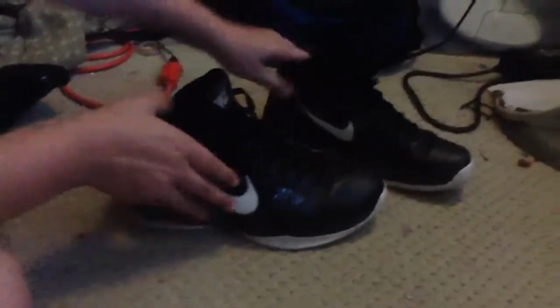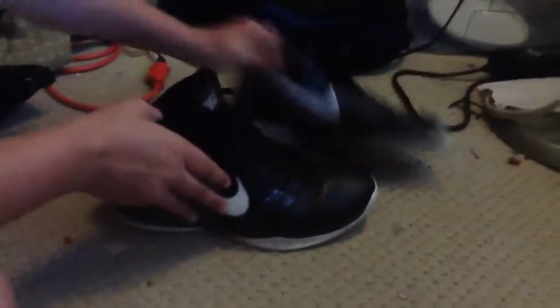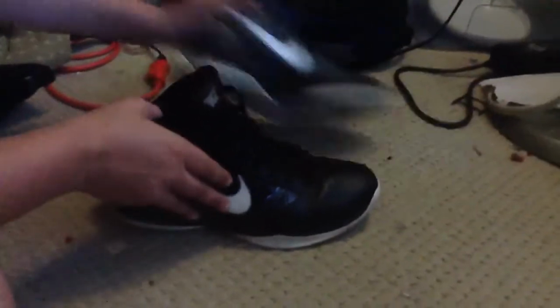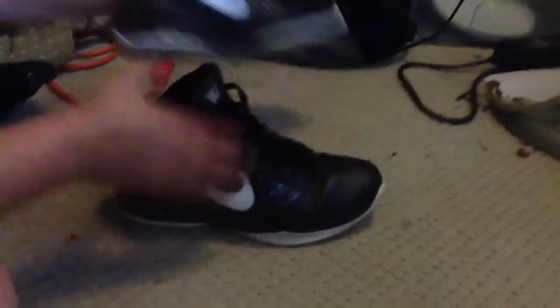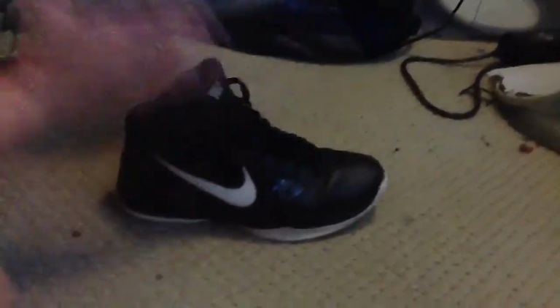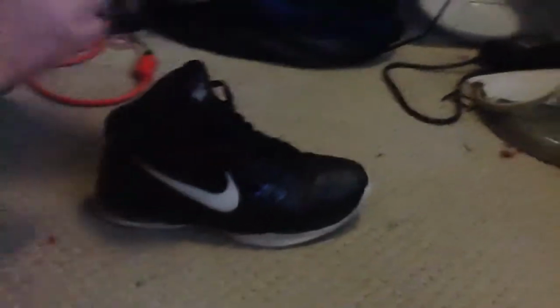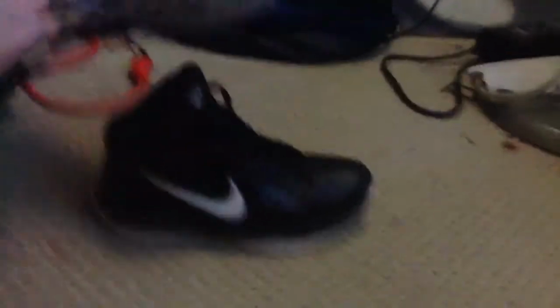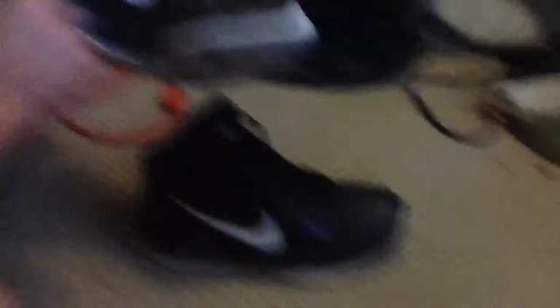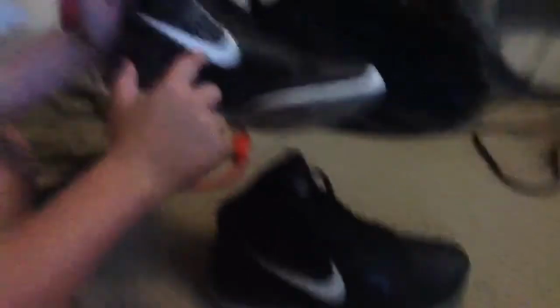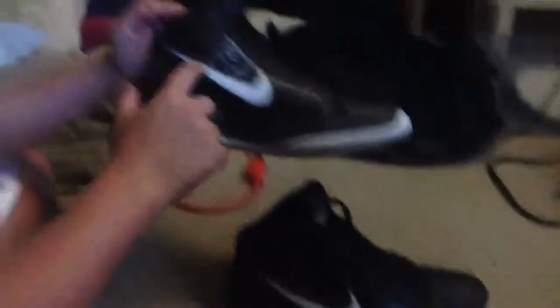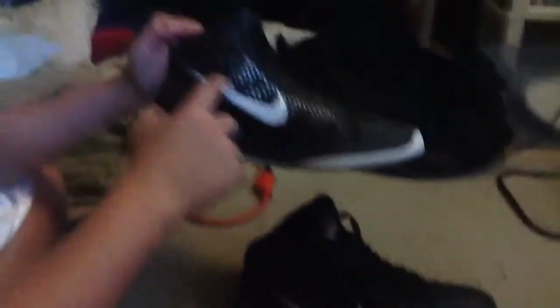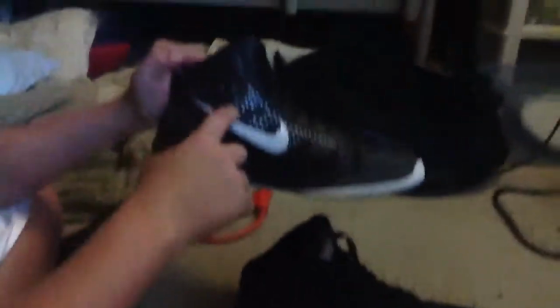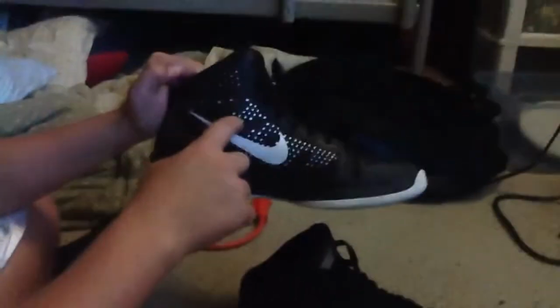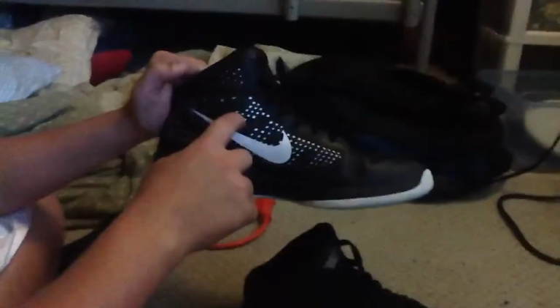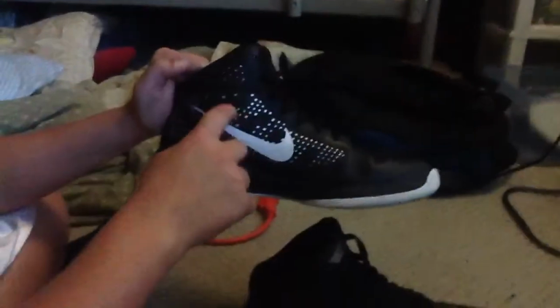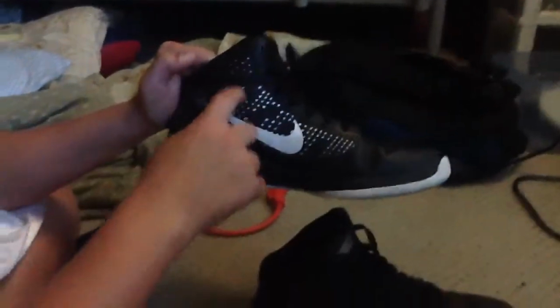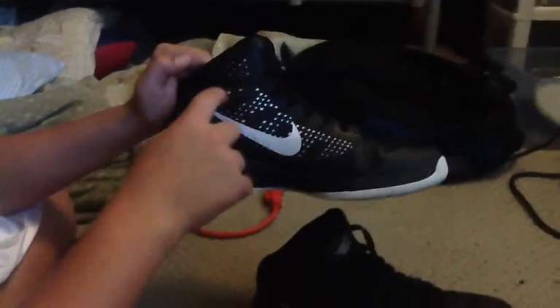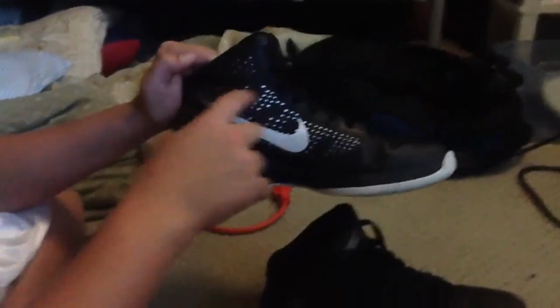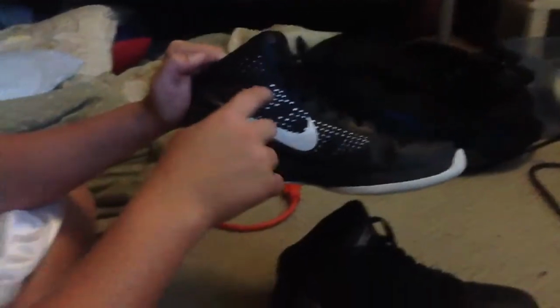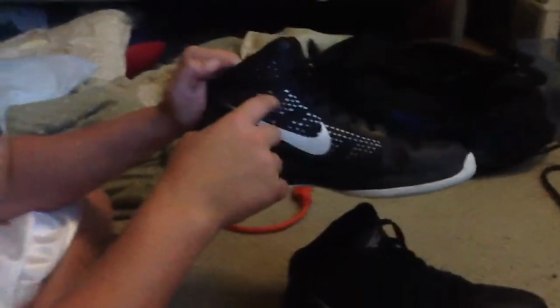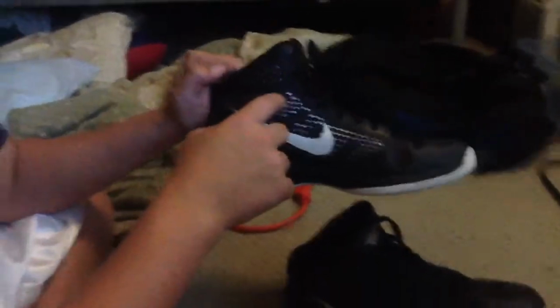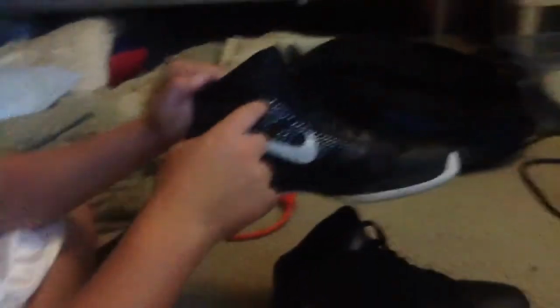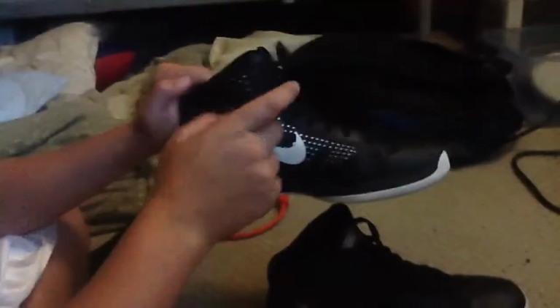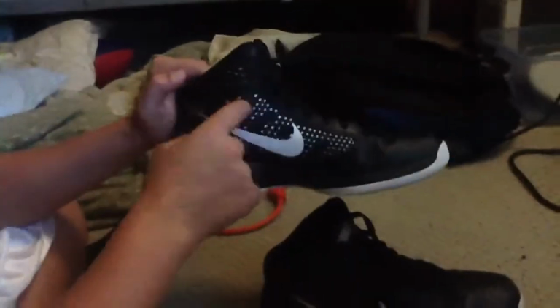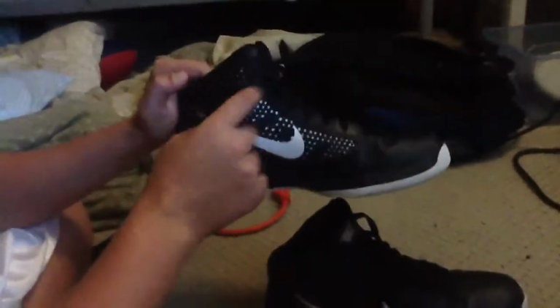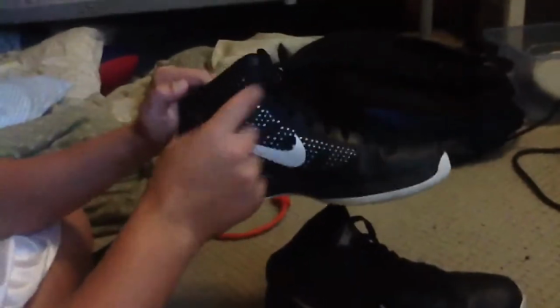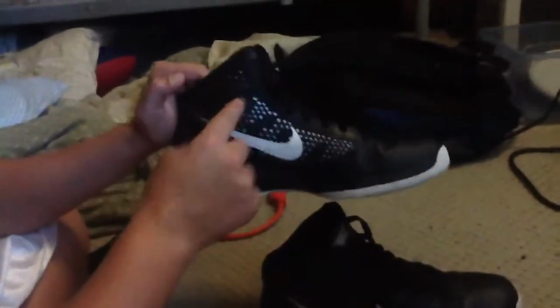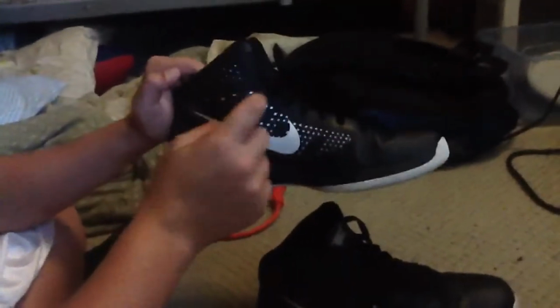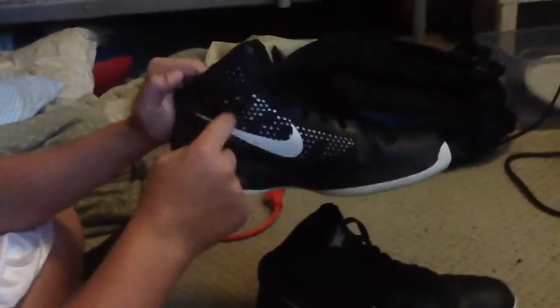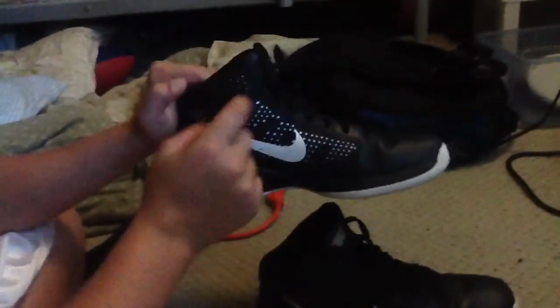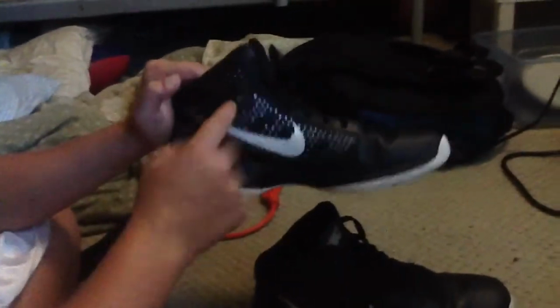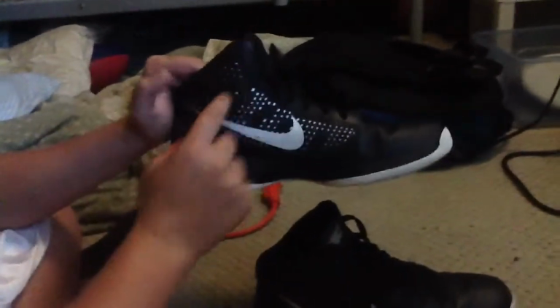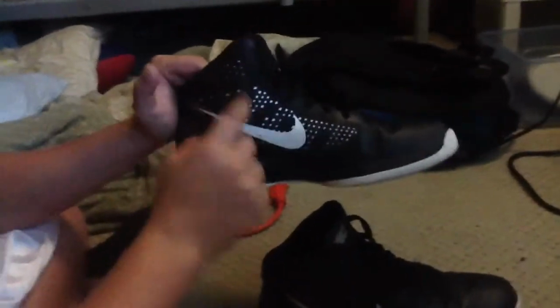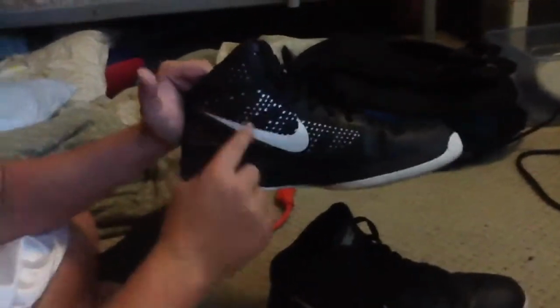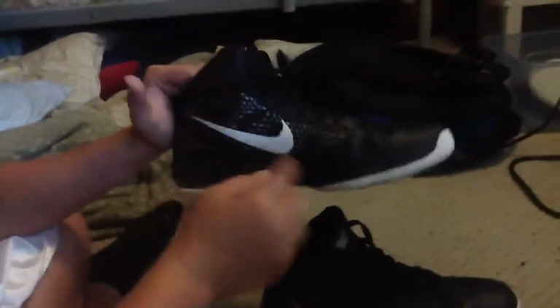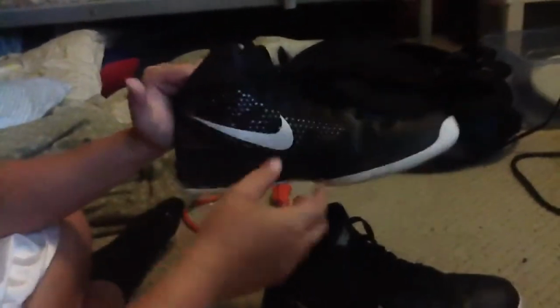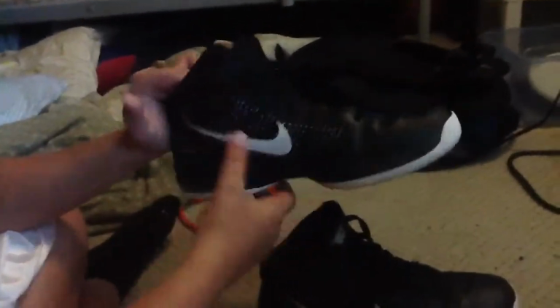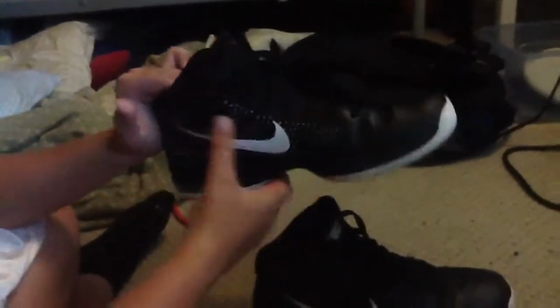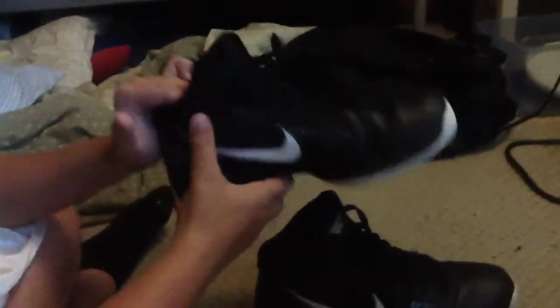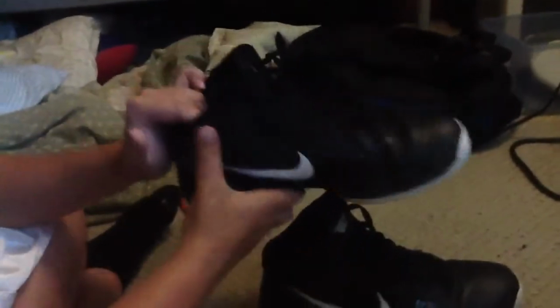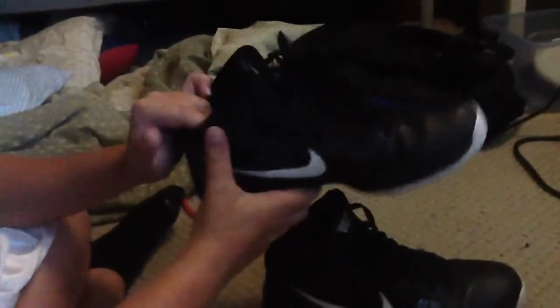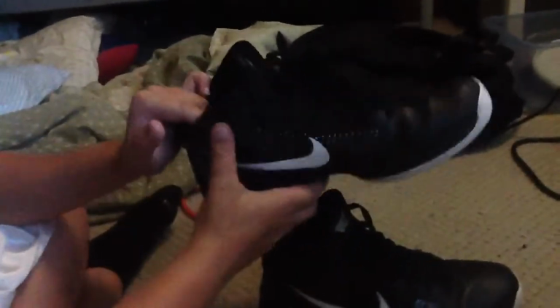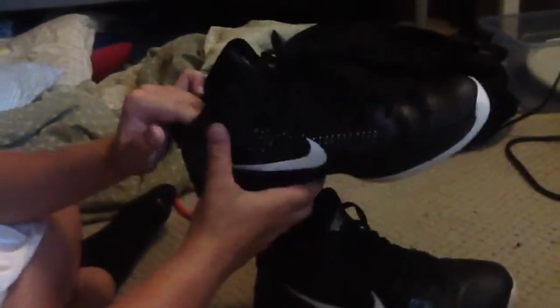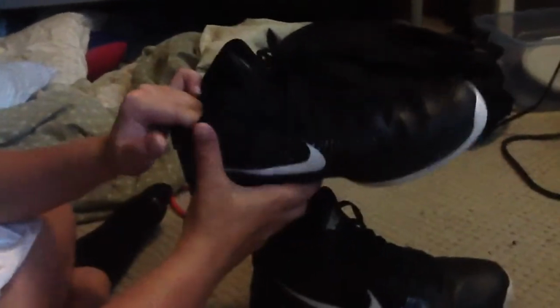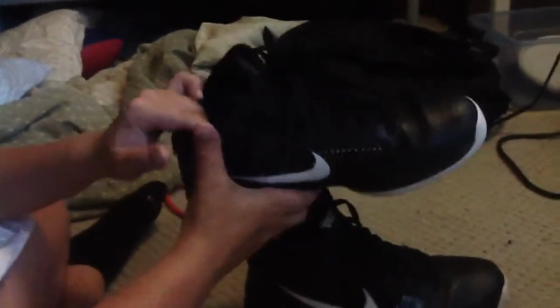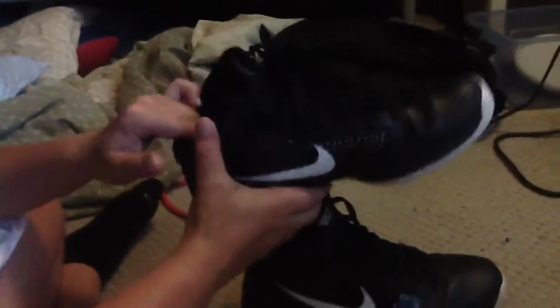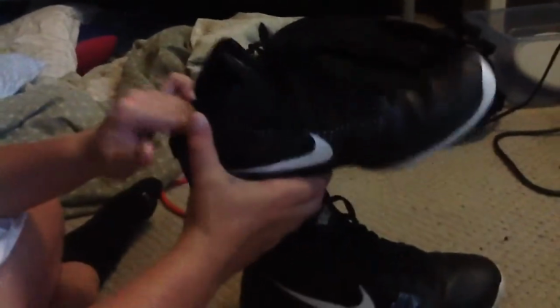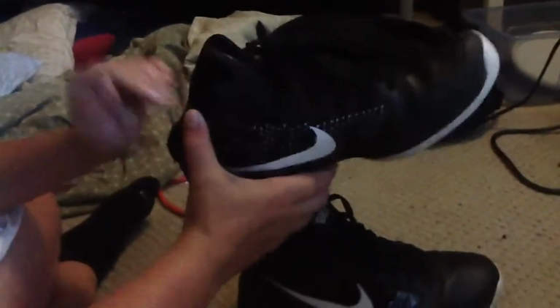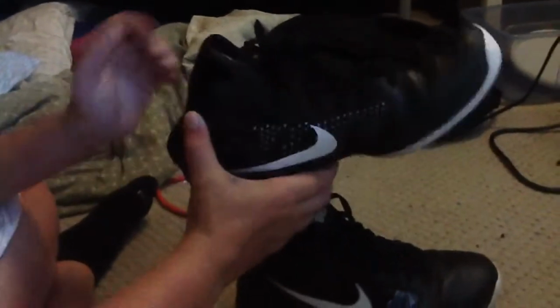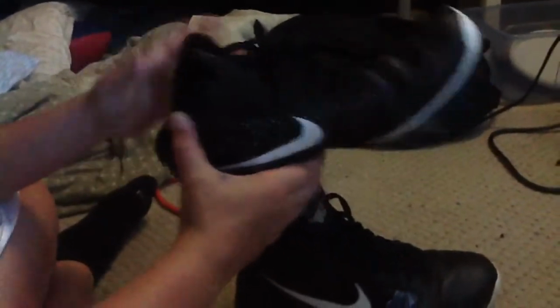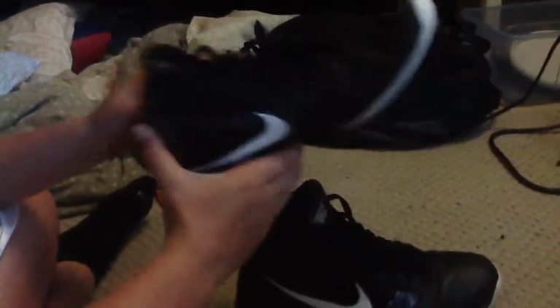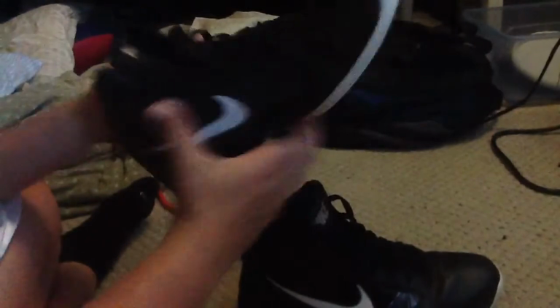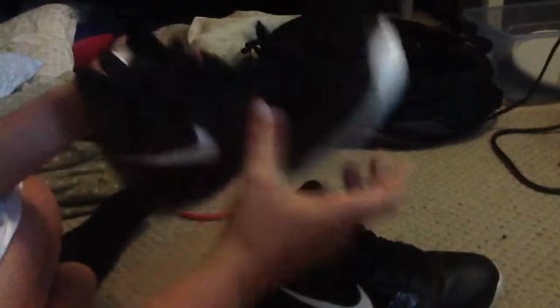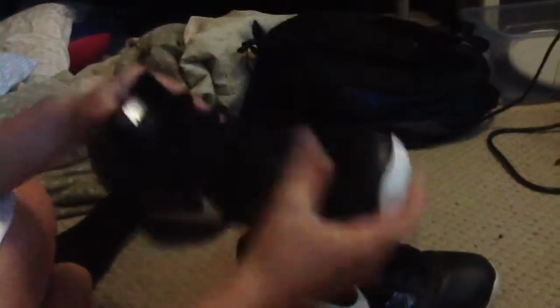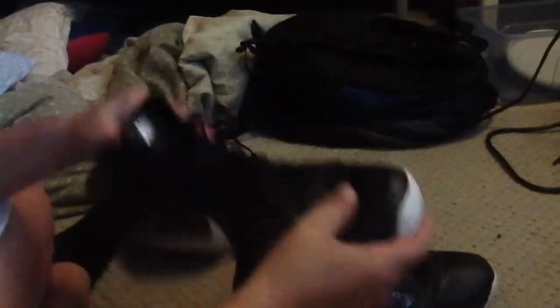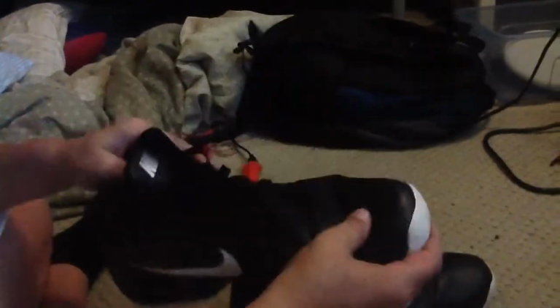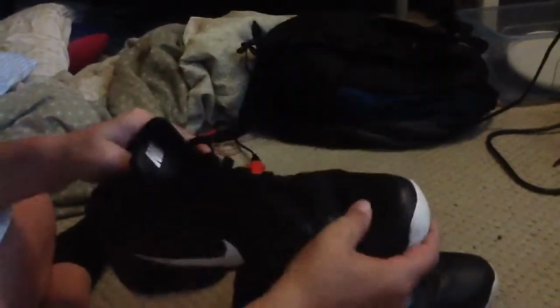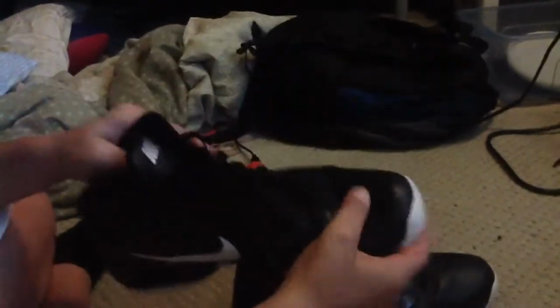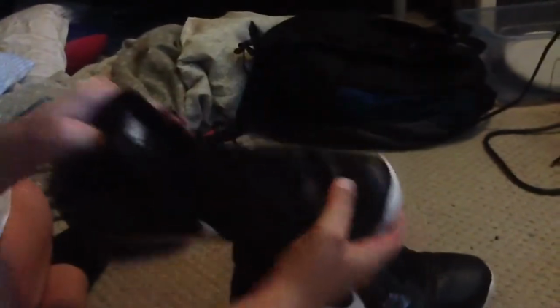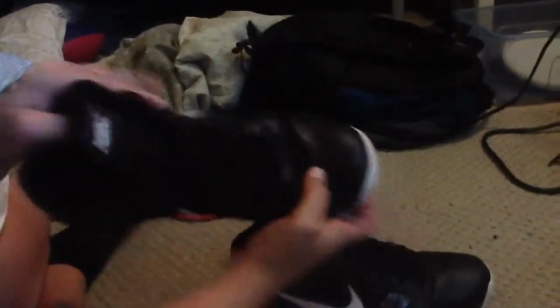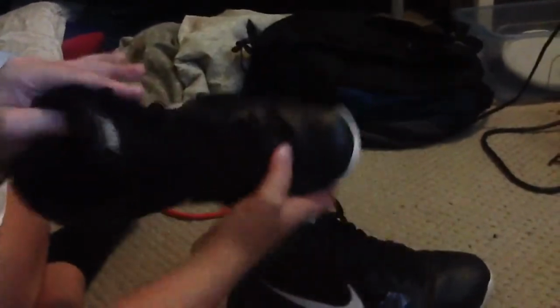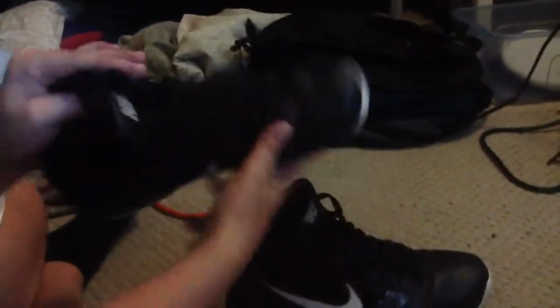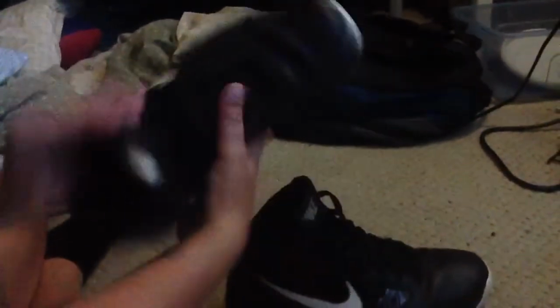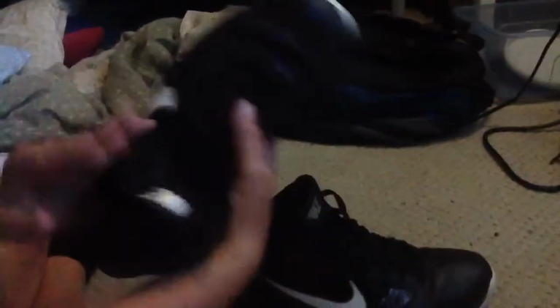I guess the side looks pretty cool, too. It has, like, the black and white, even though it has a bad crease.